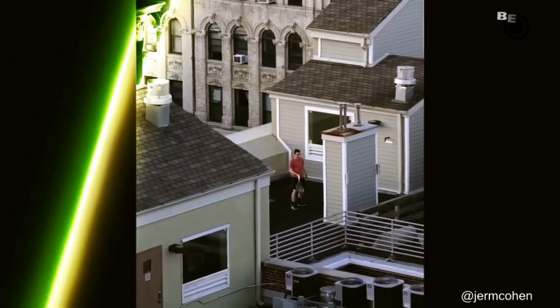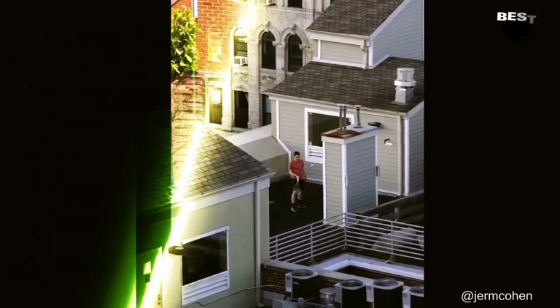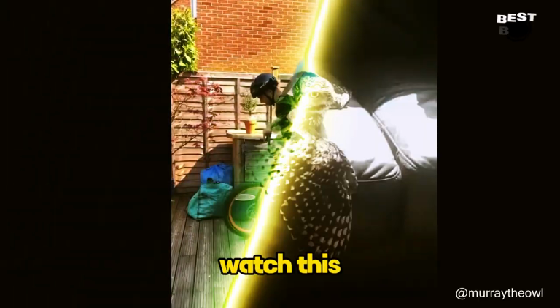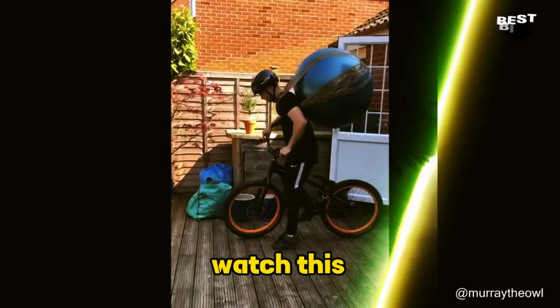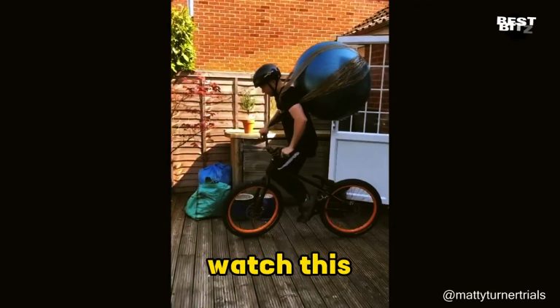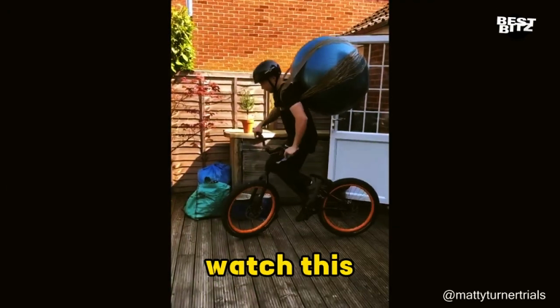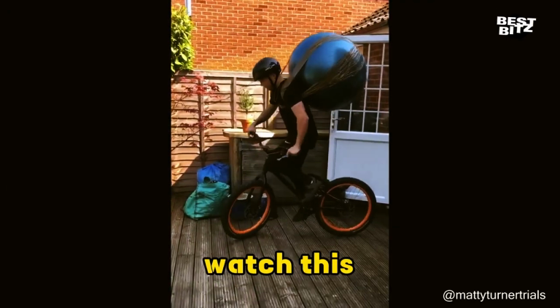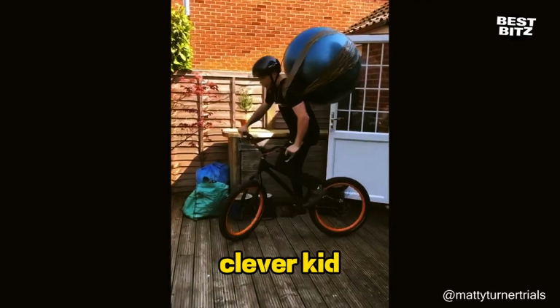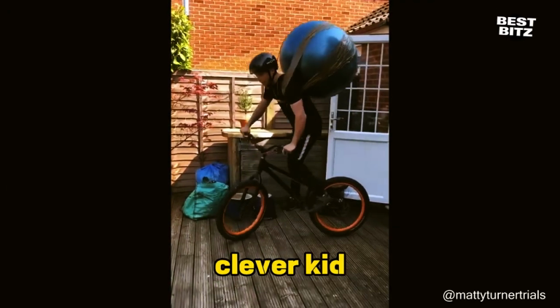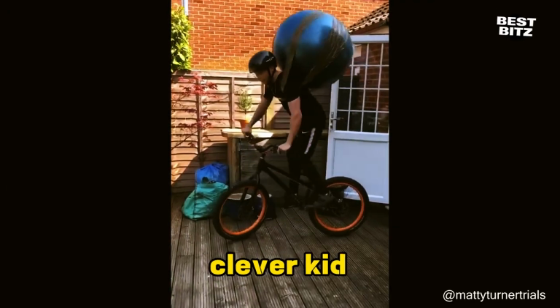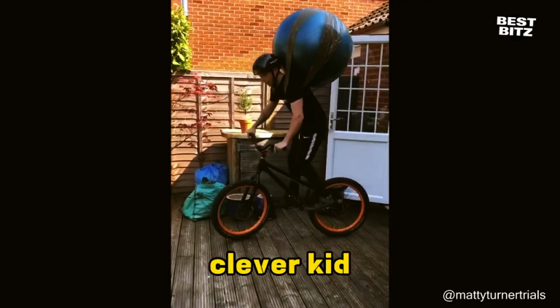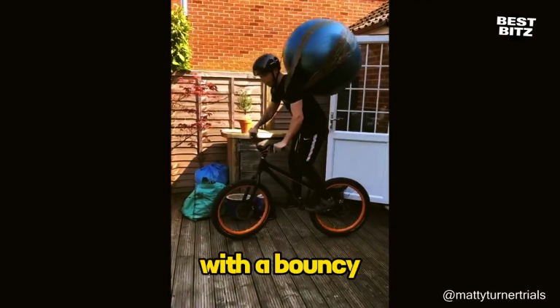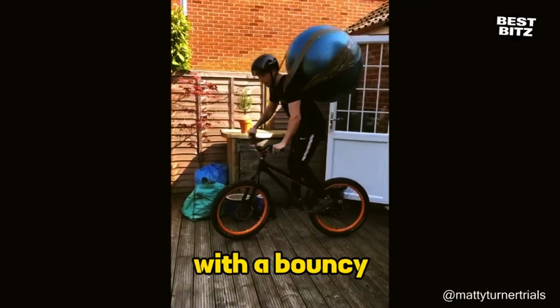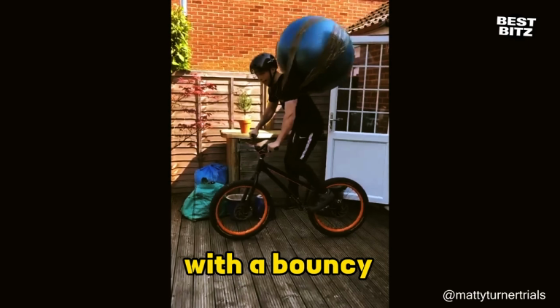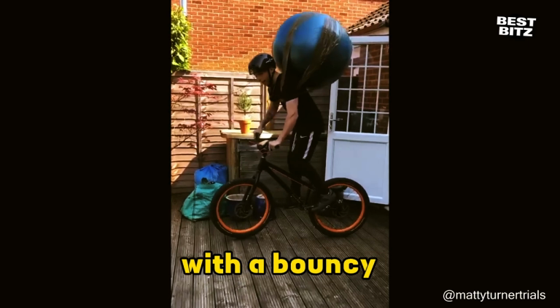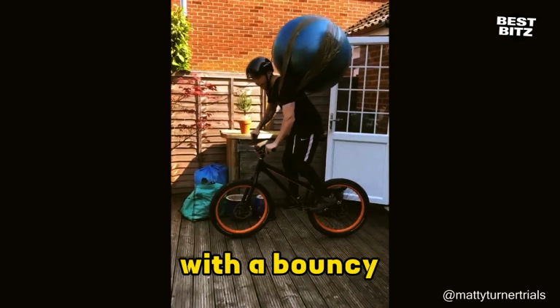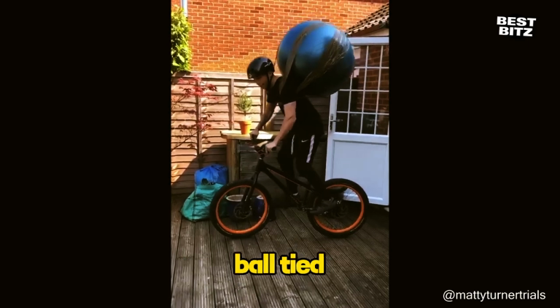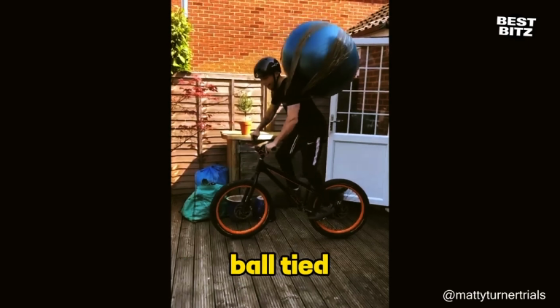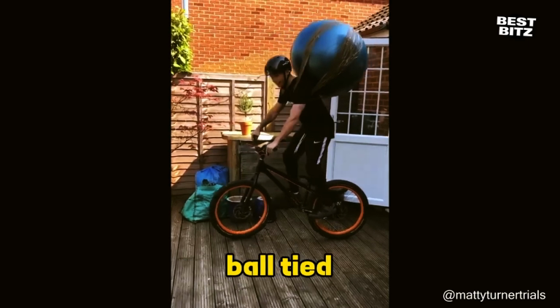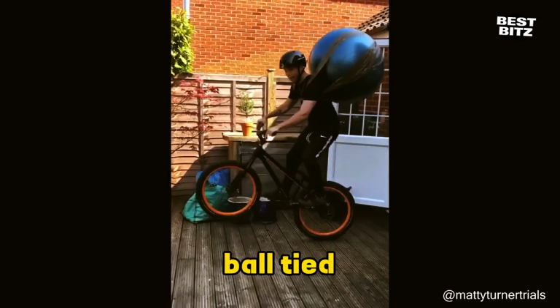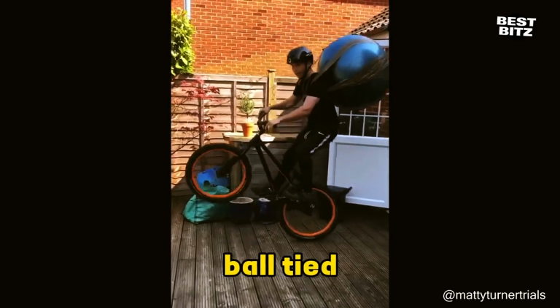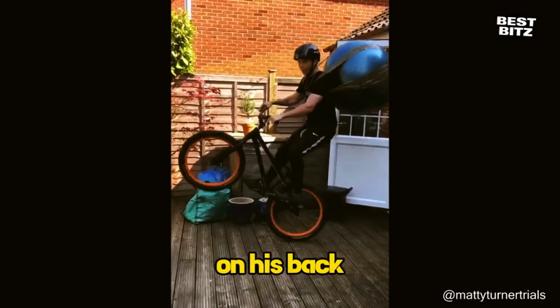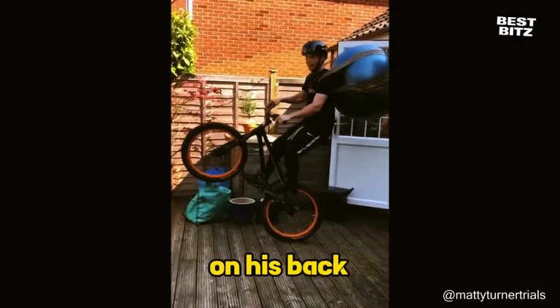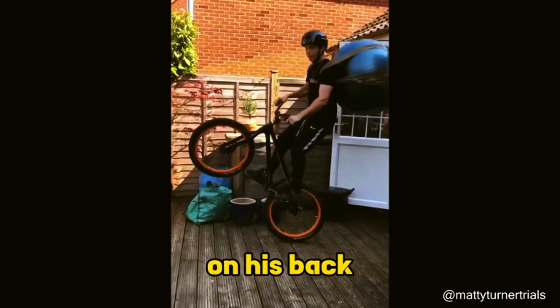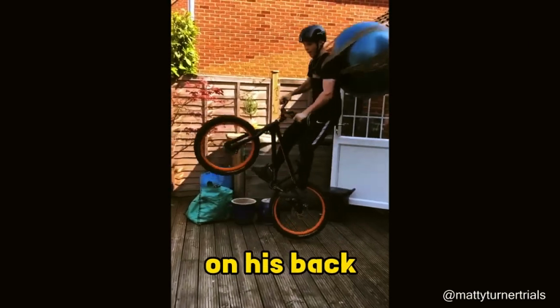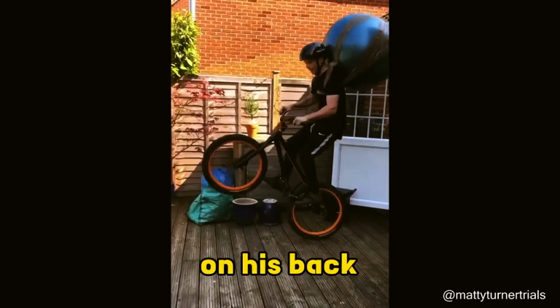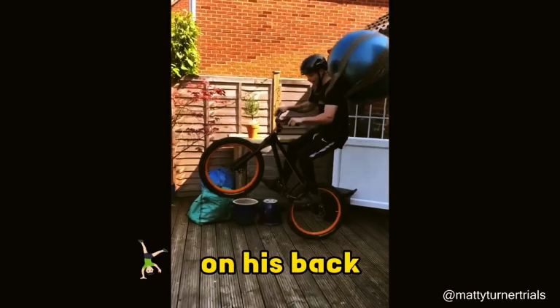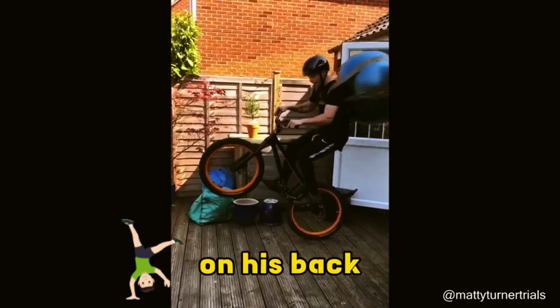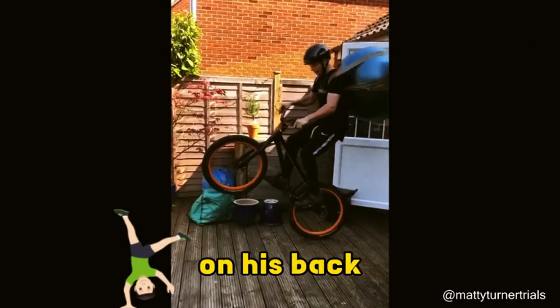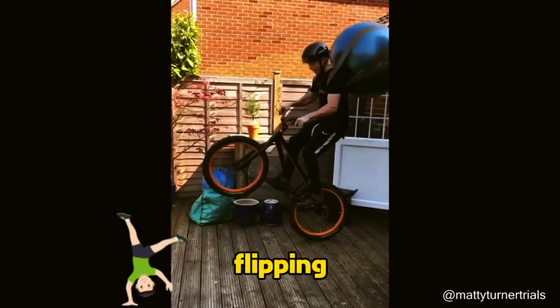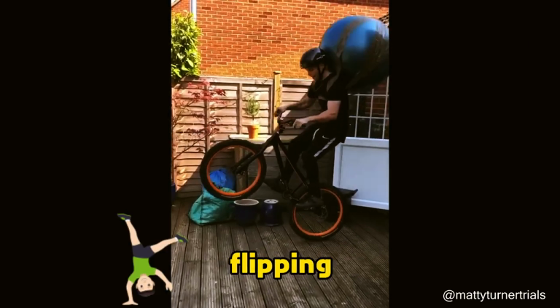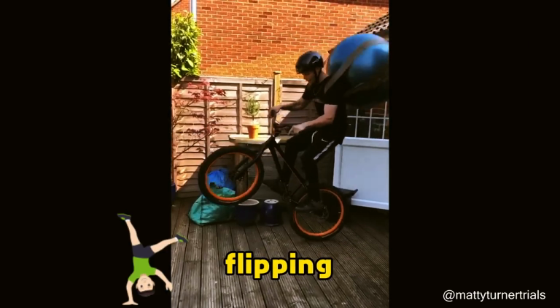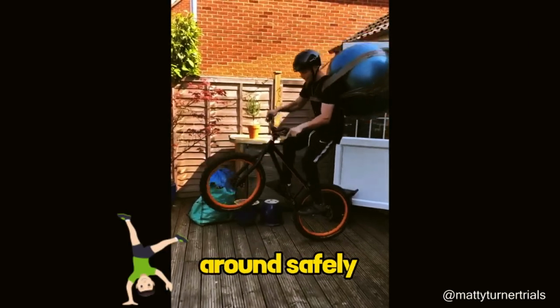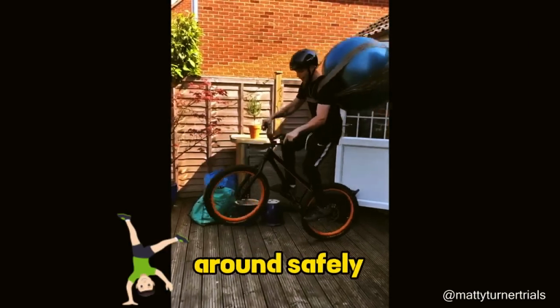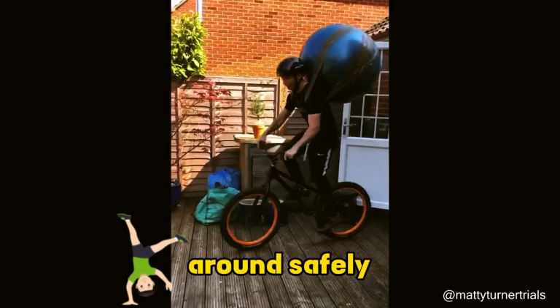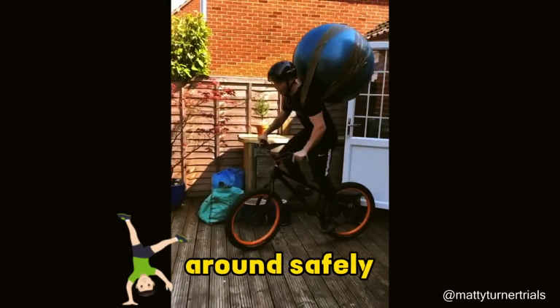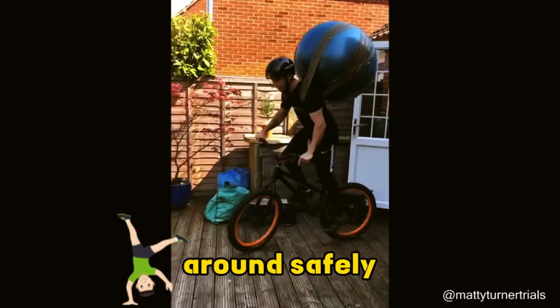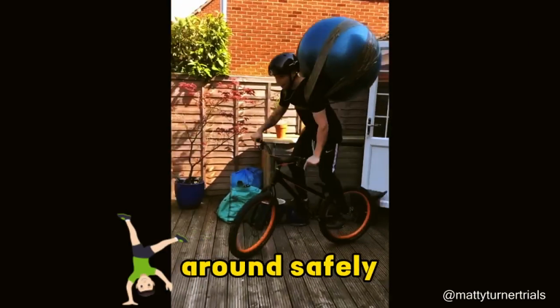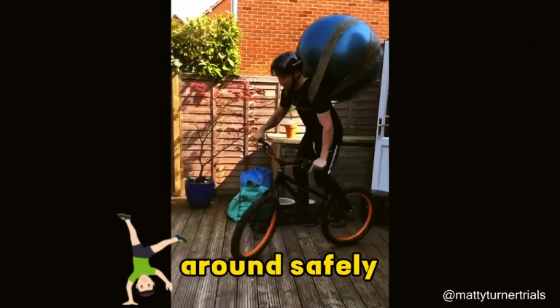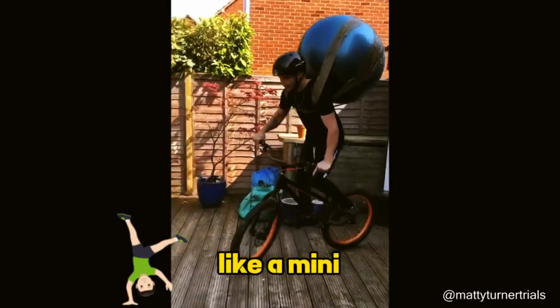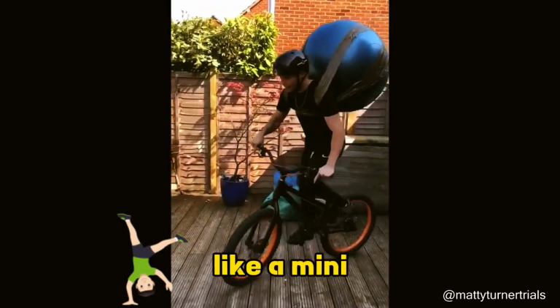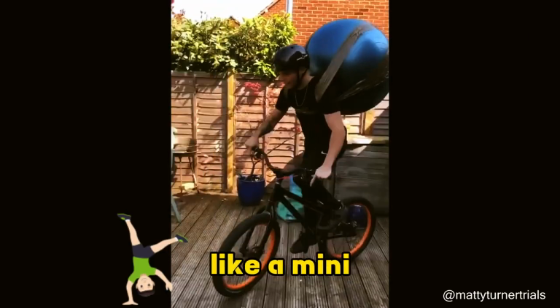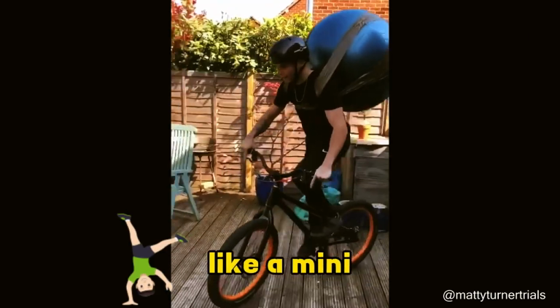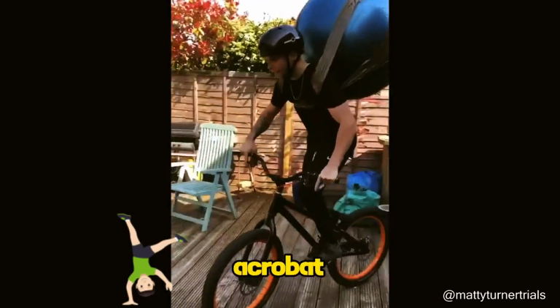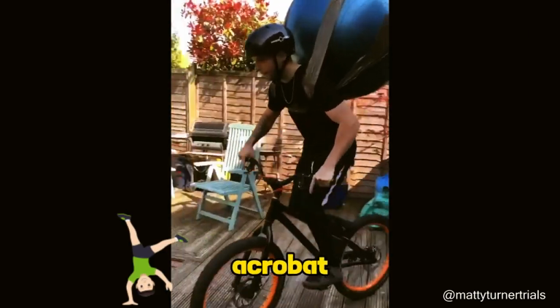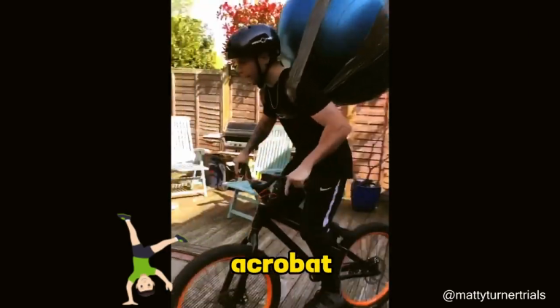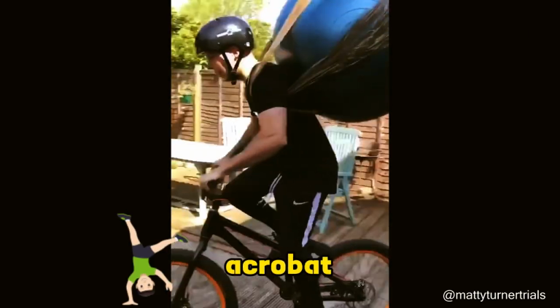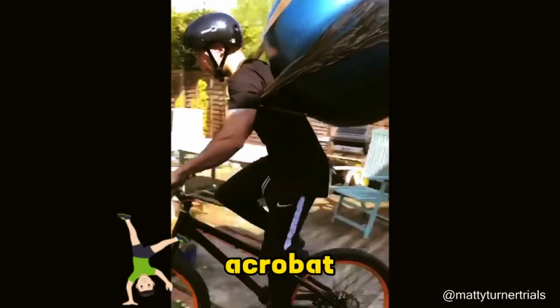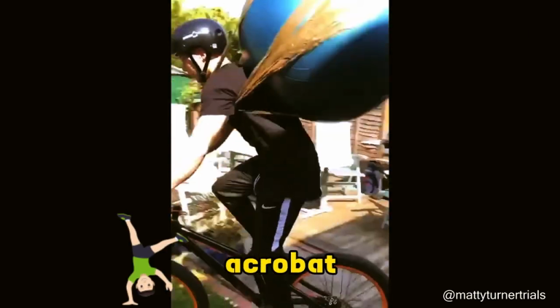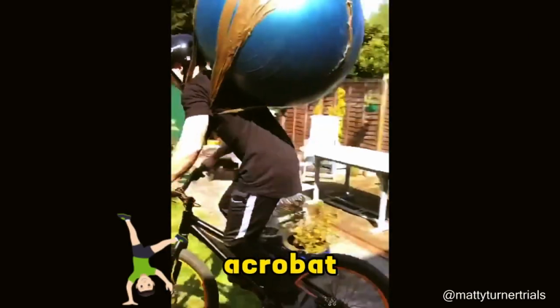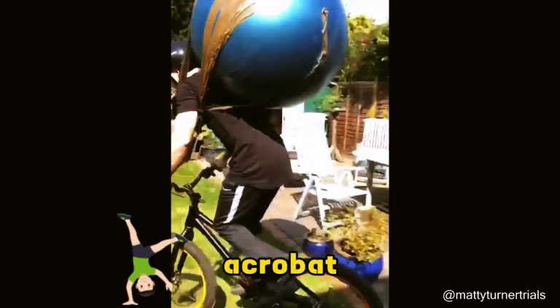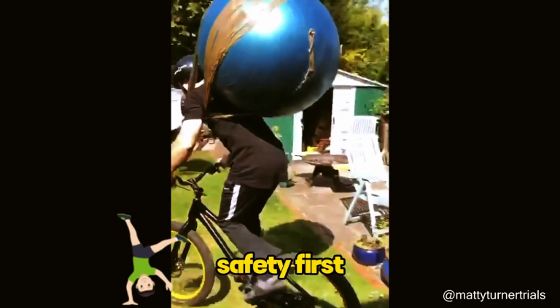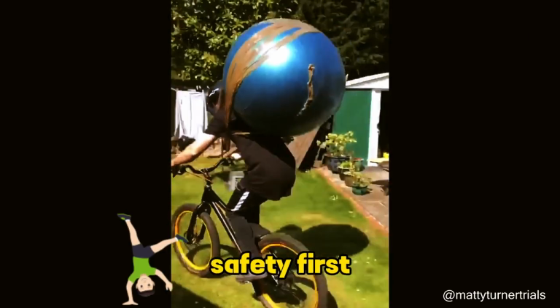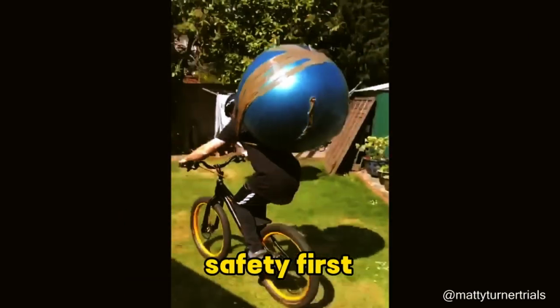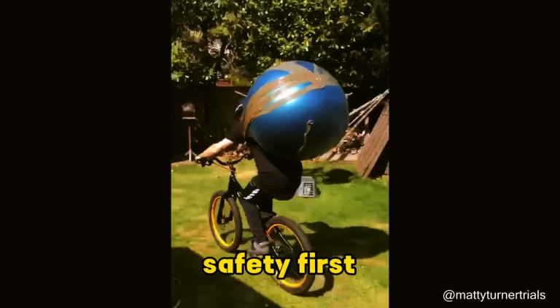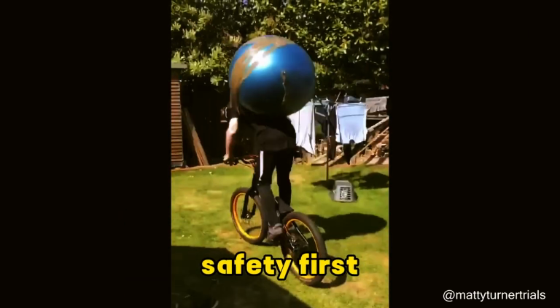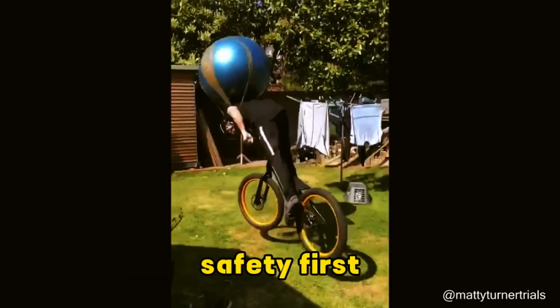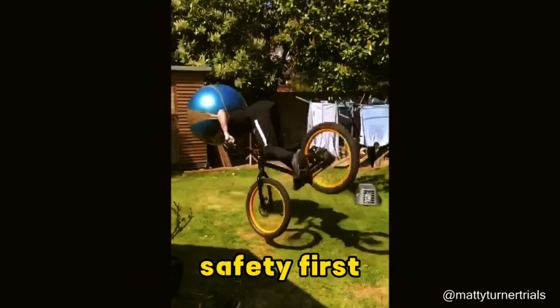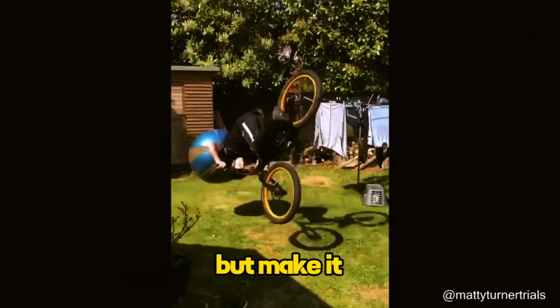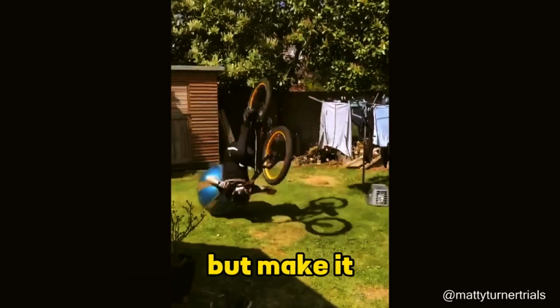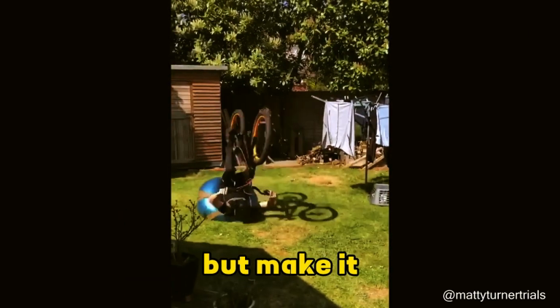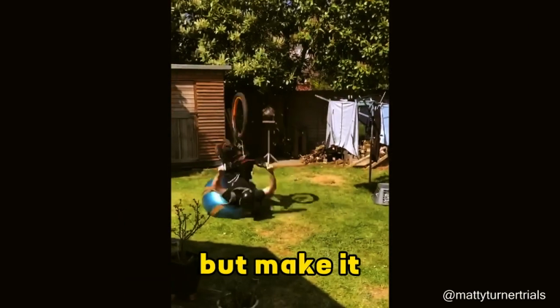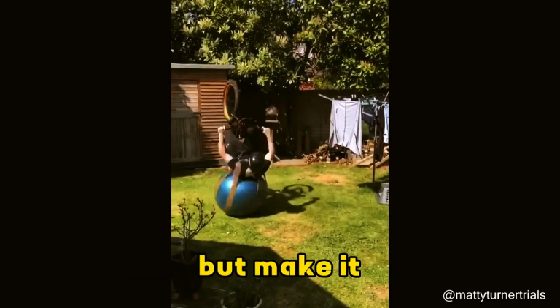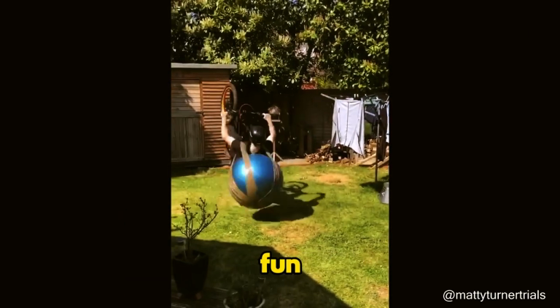Watch this clever kid with a bouncy ball tied on his back, flipping around safely like a mini acrobat. Safety first, but make it fun.